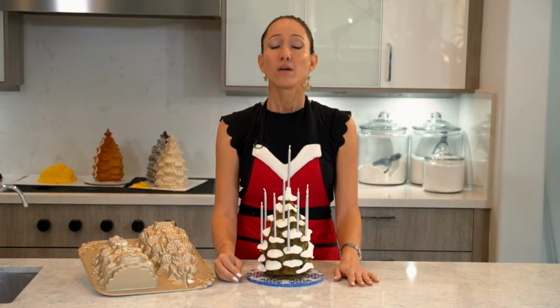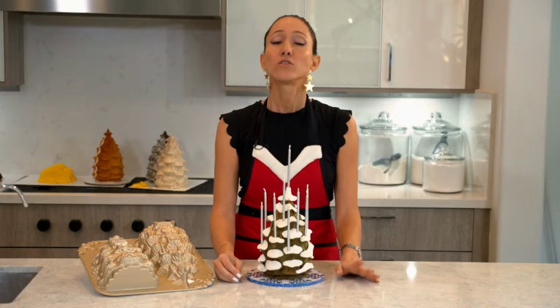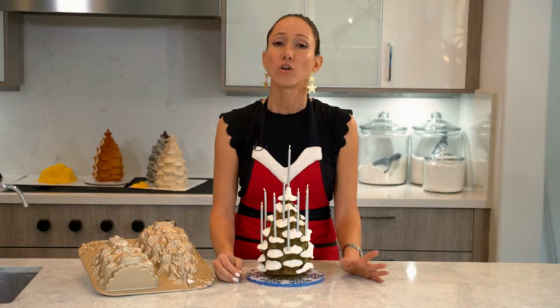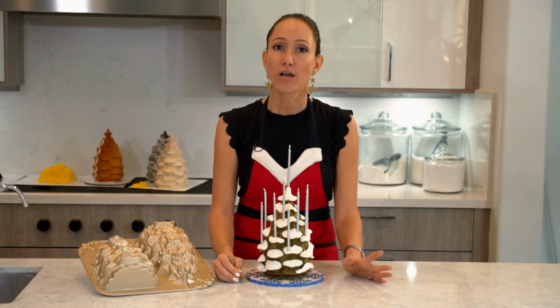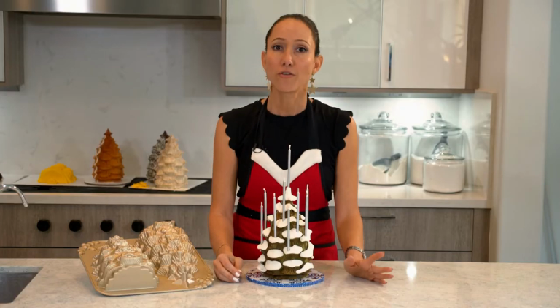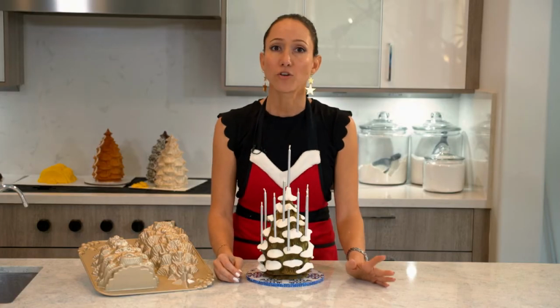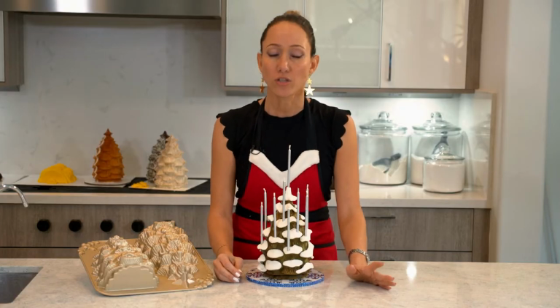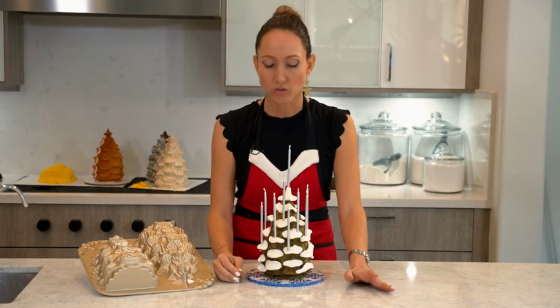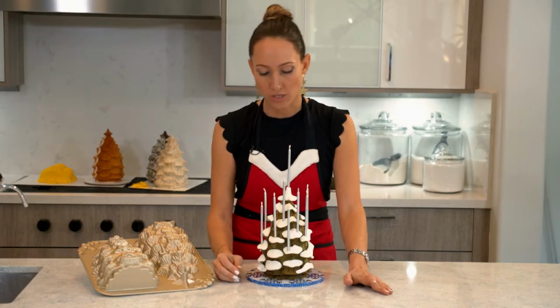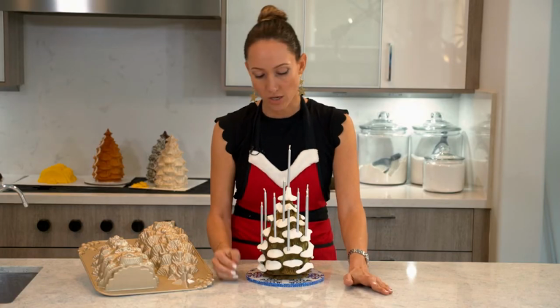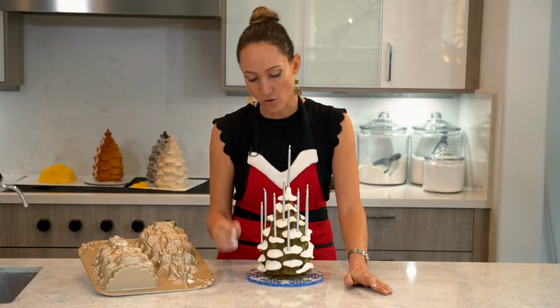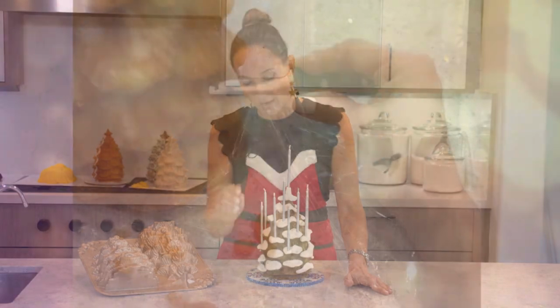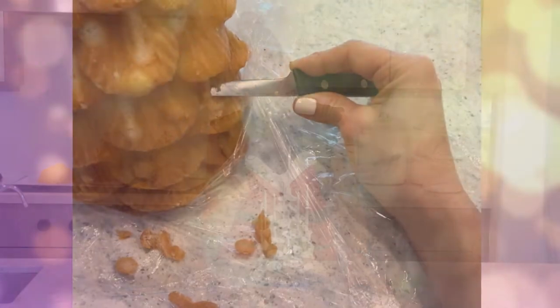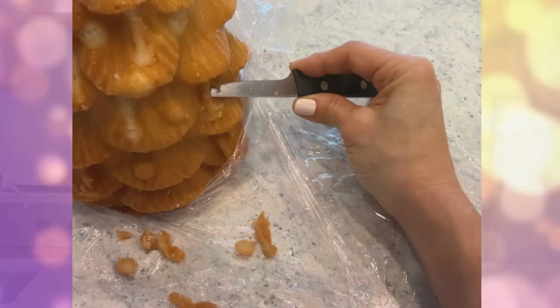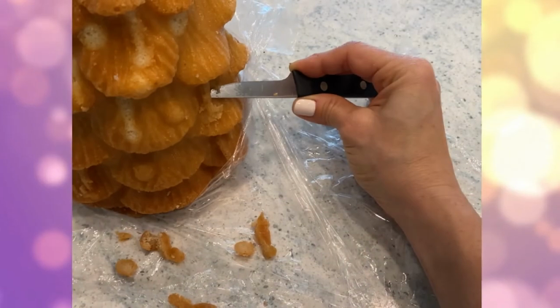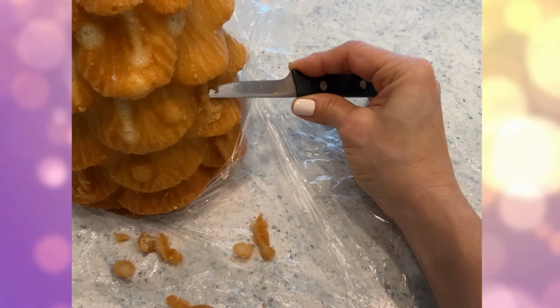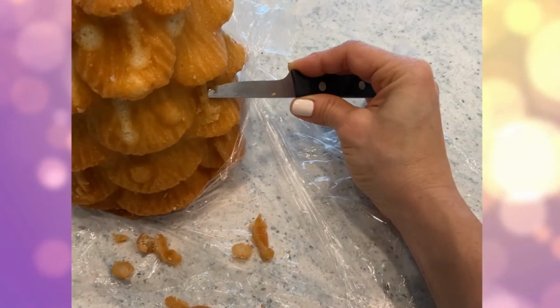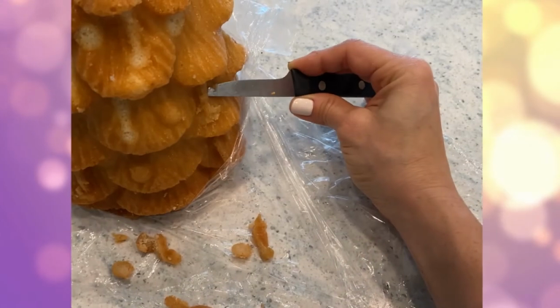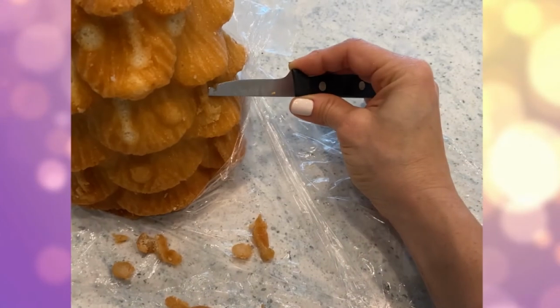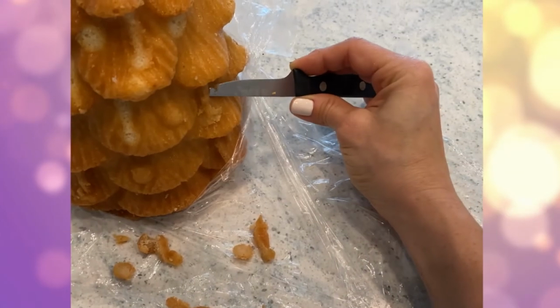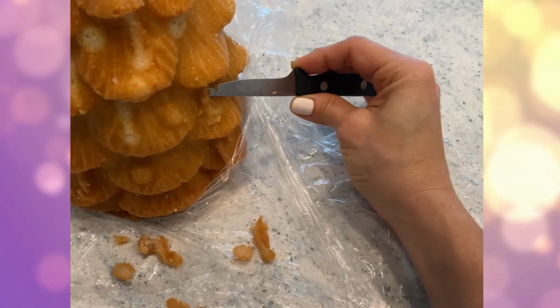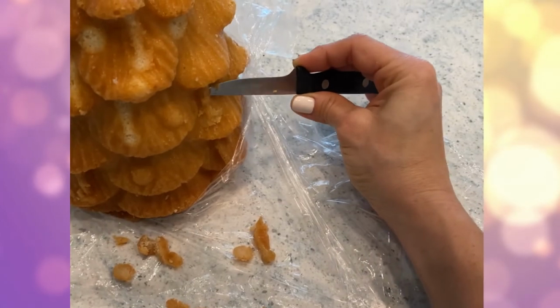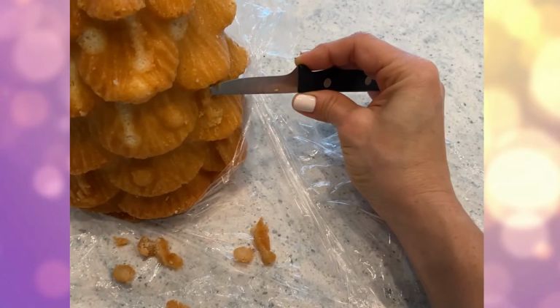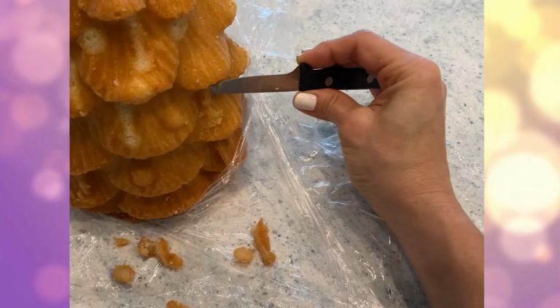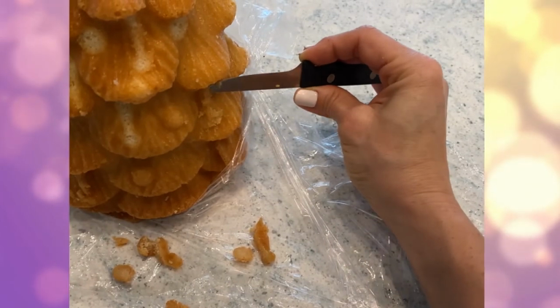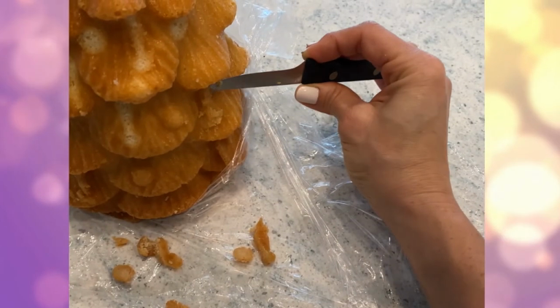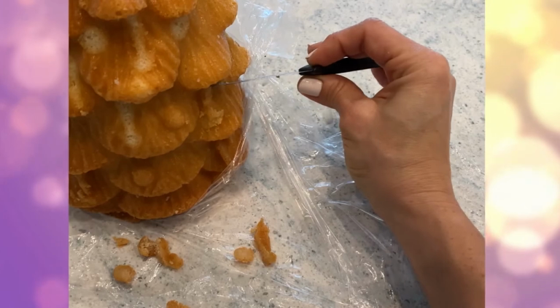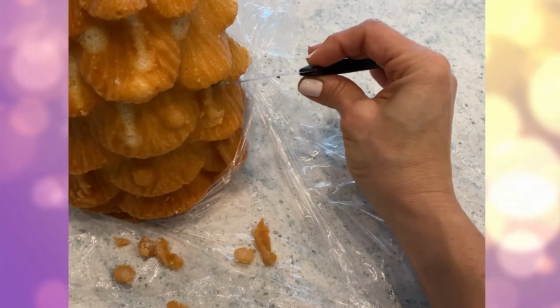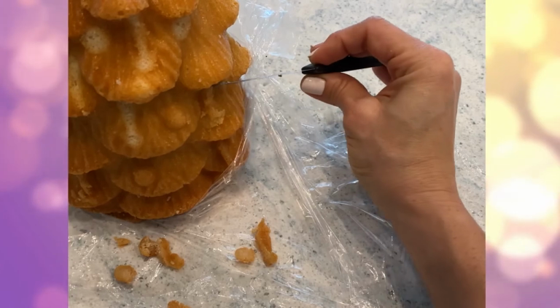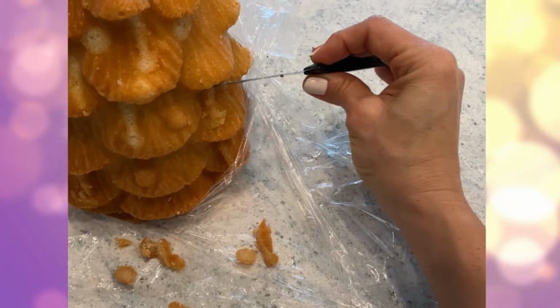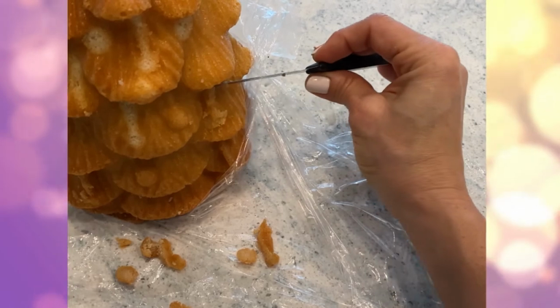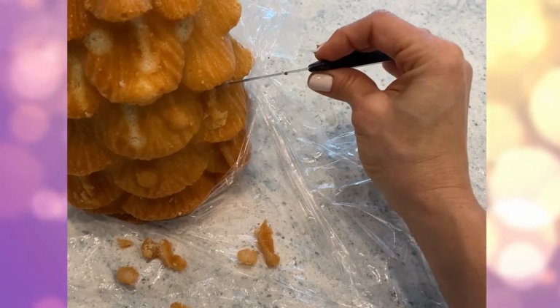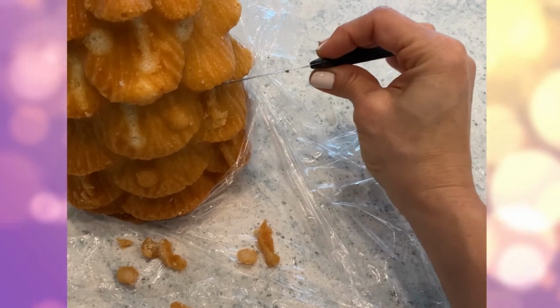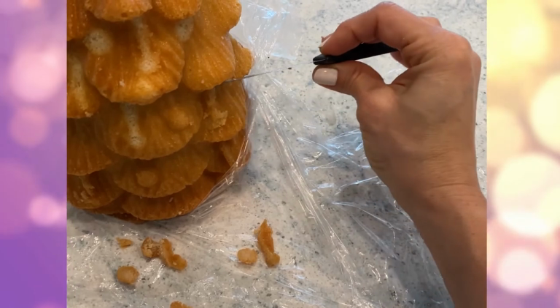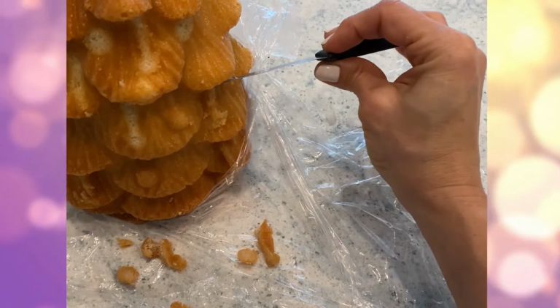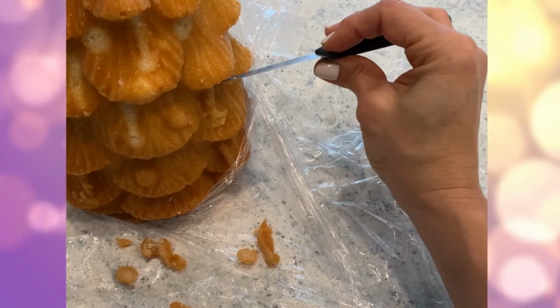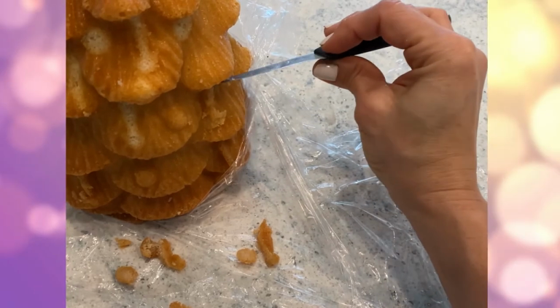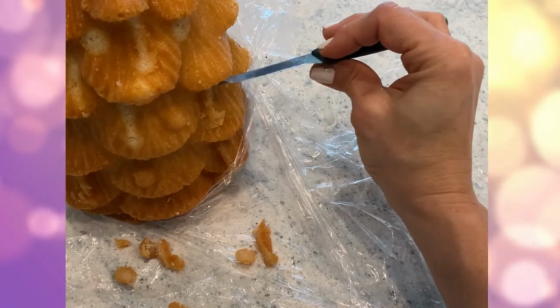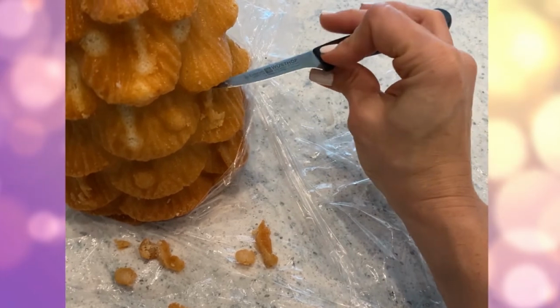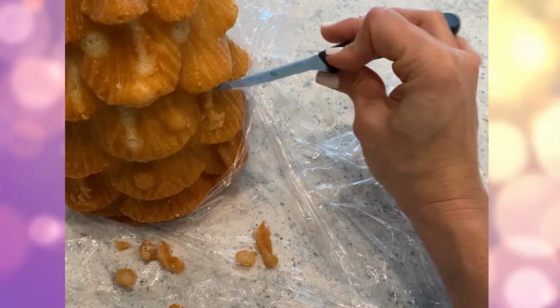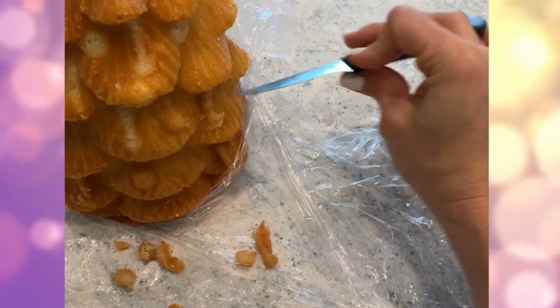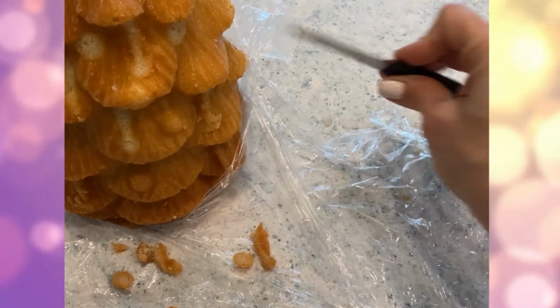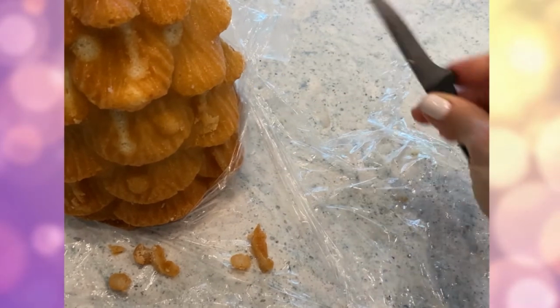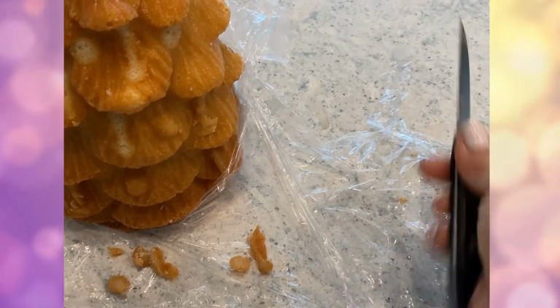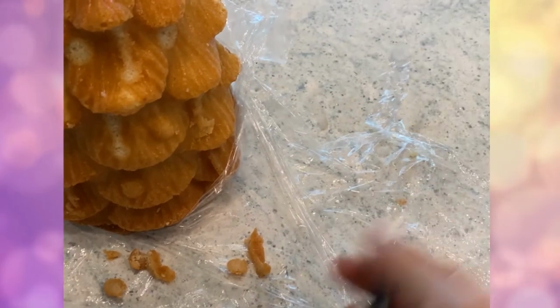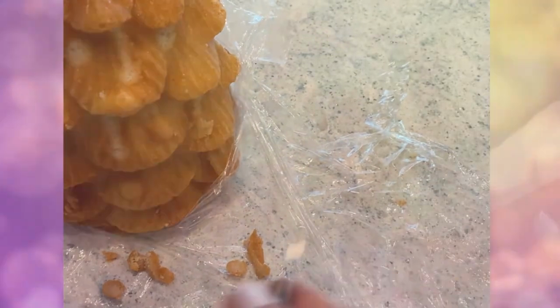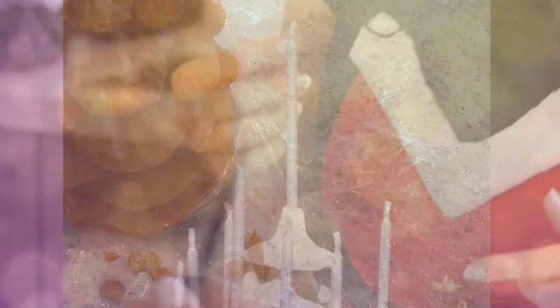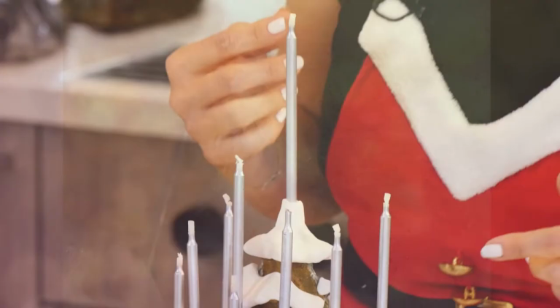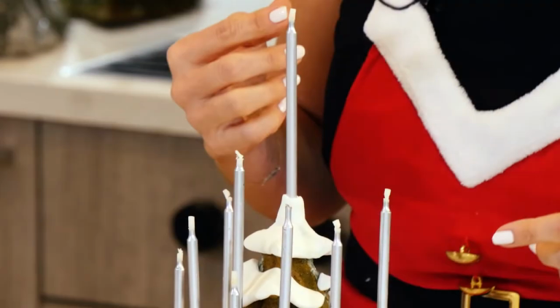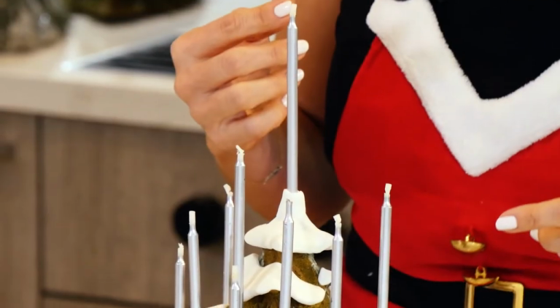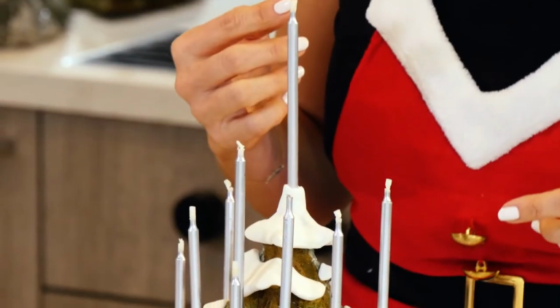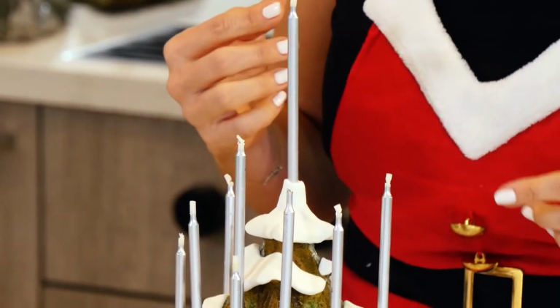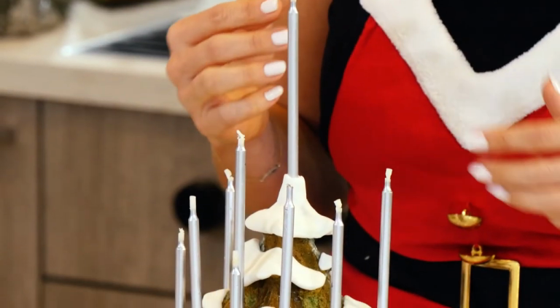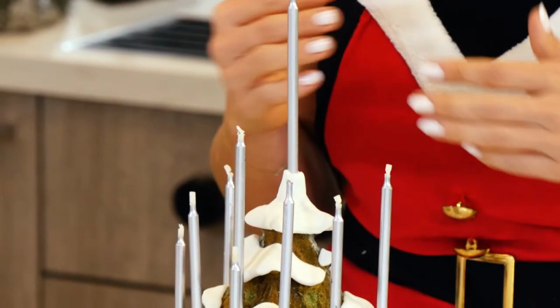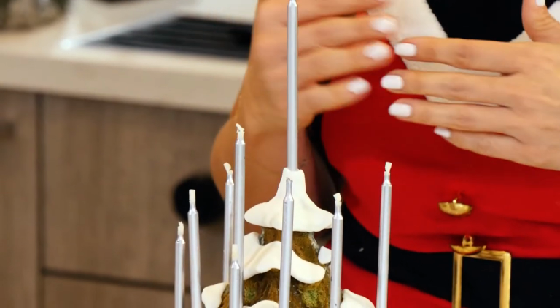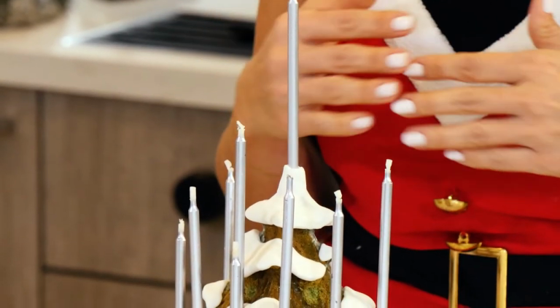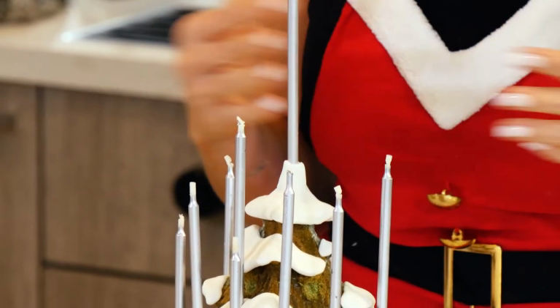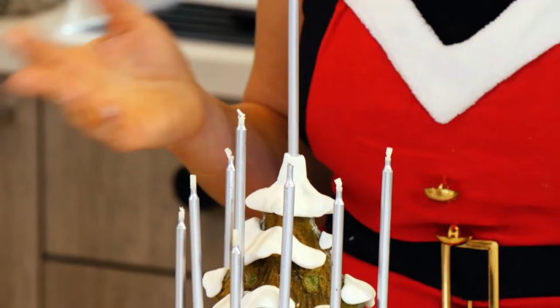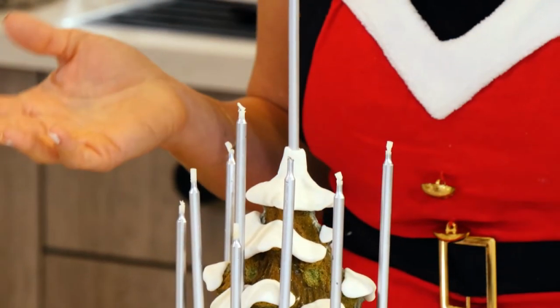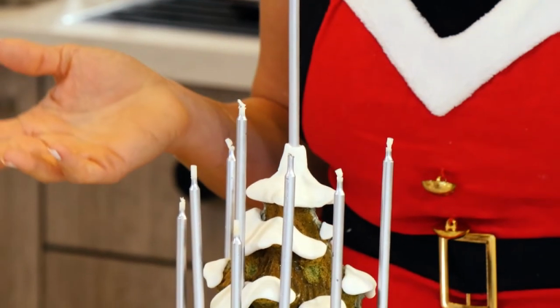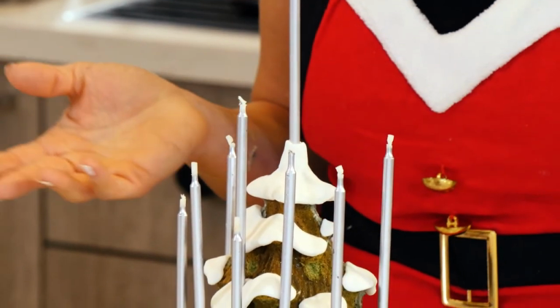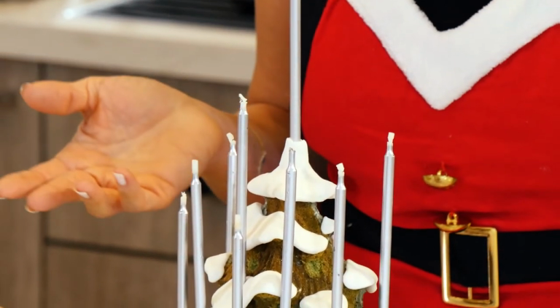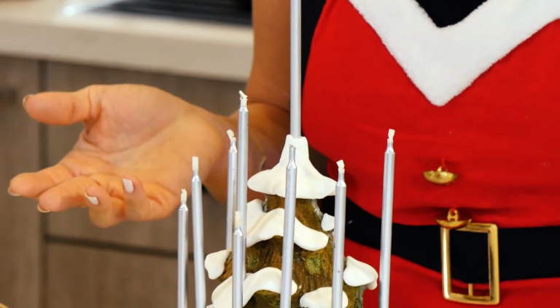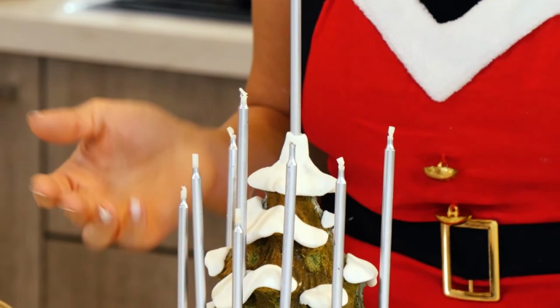Sorry, I forgot to tell you — I also removed all the little ornaments because it's not a Christmas tree this time, it's a Hanukkah menorah.